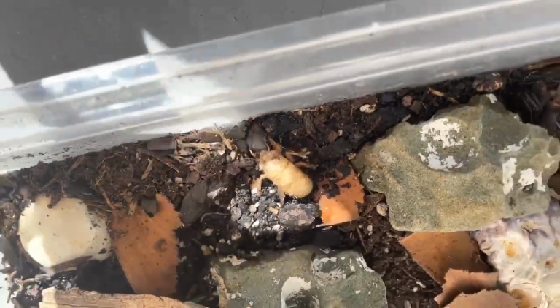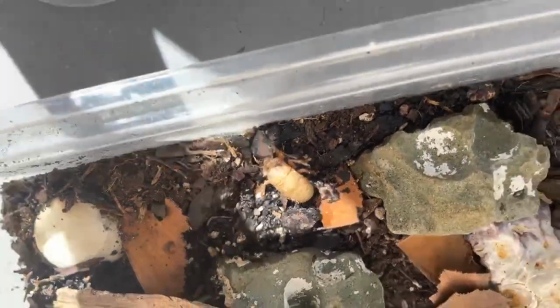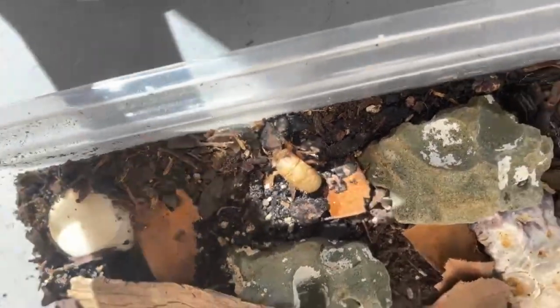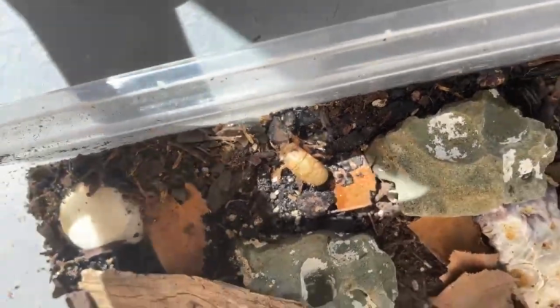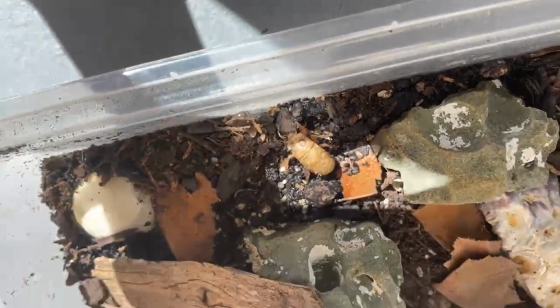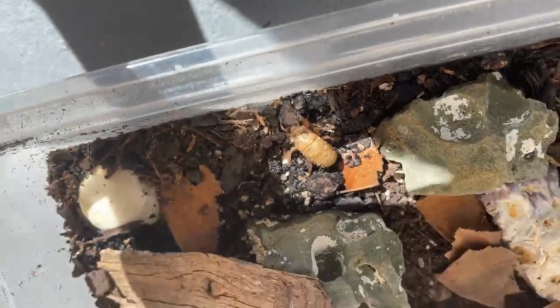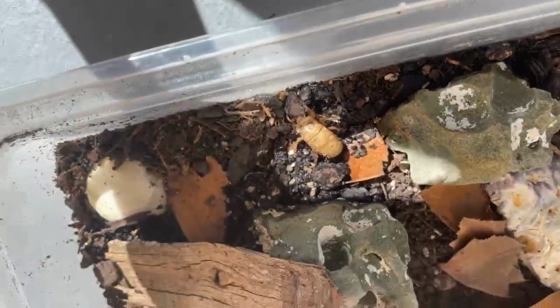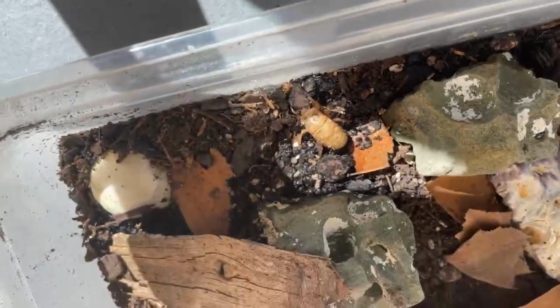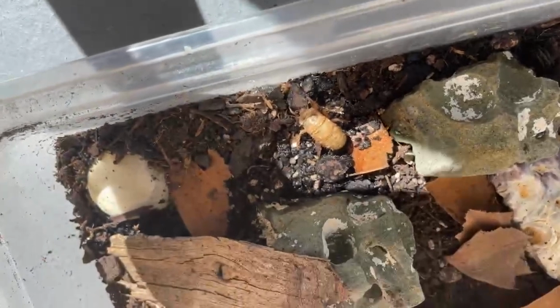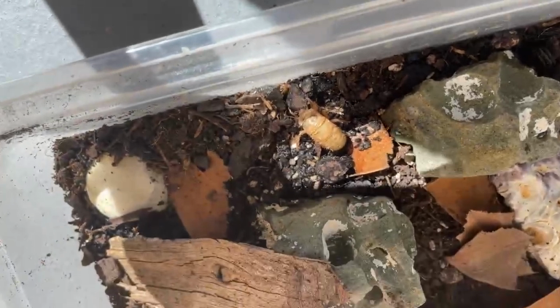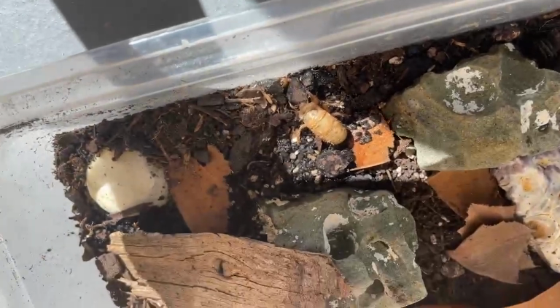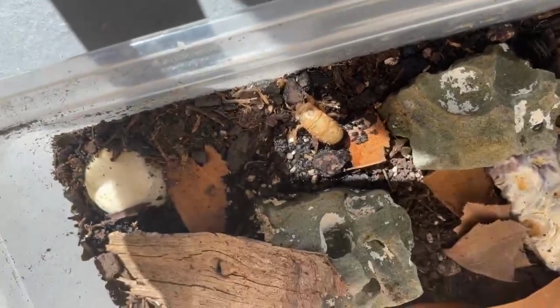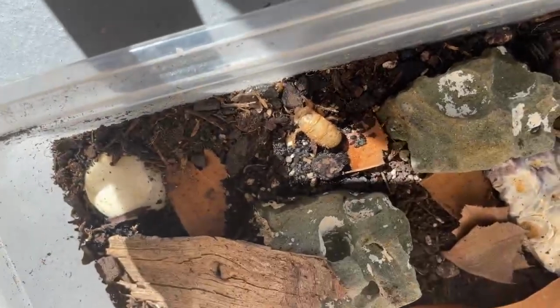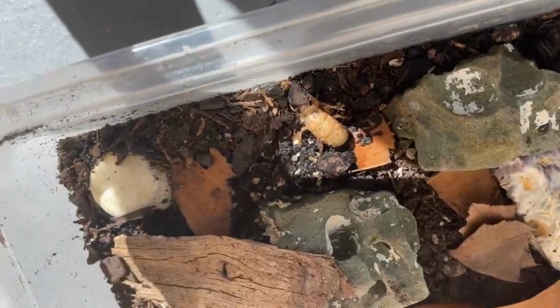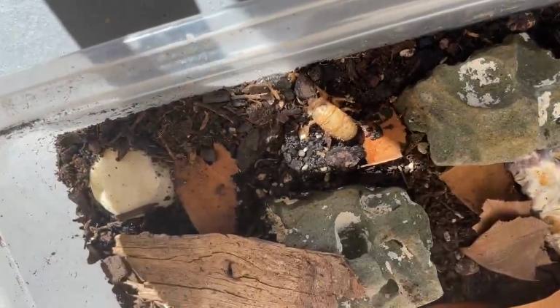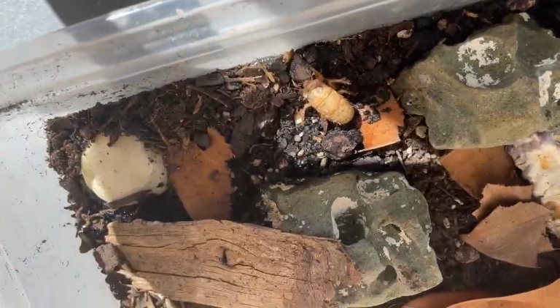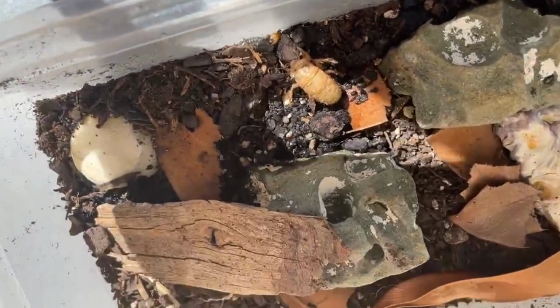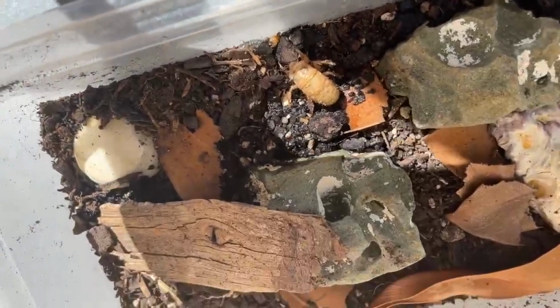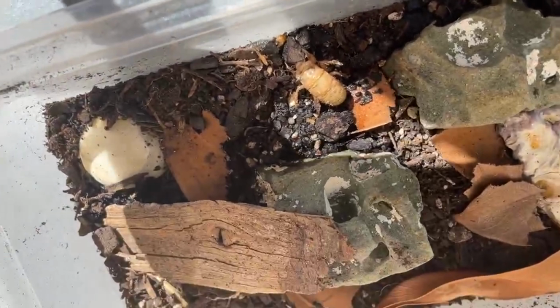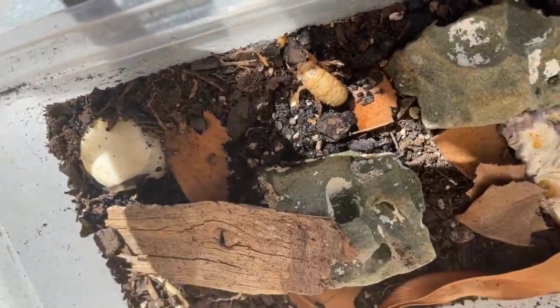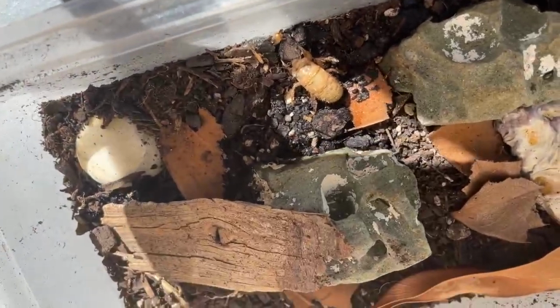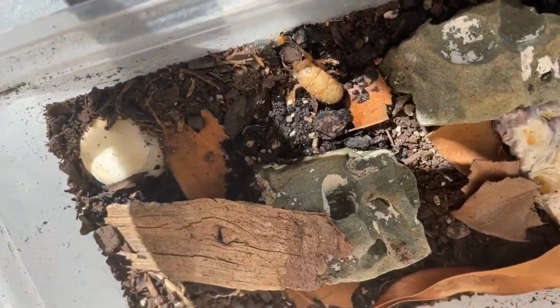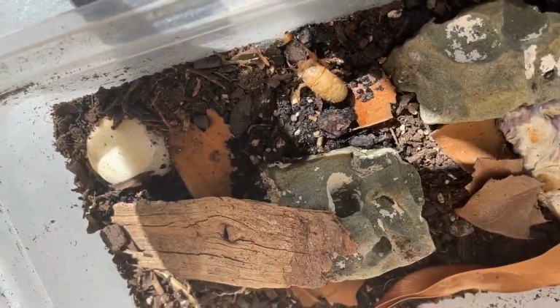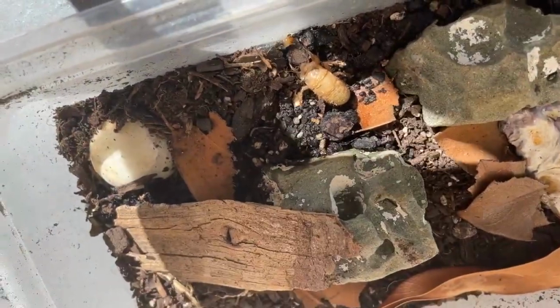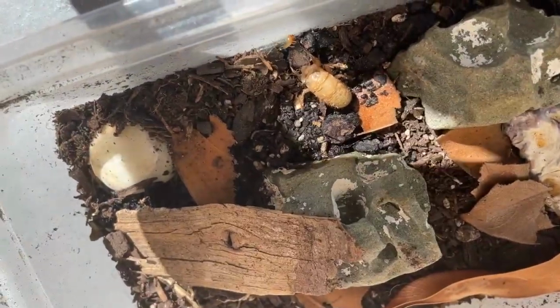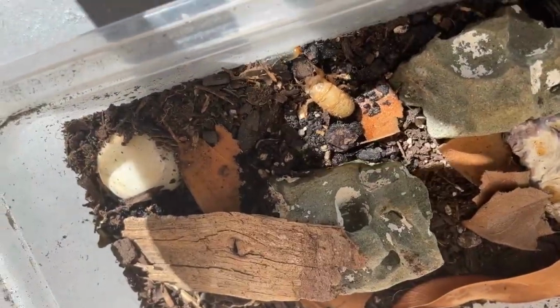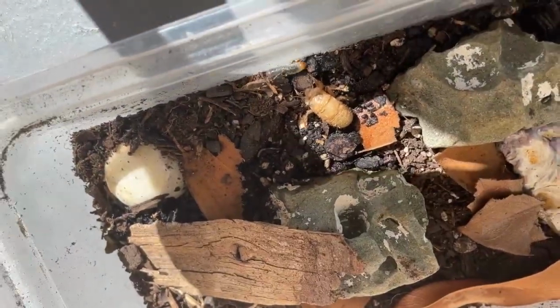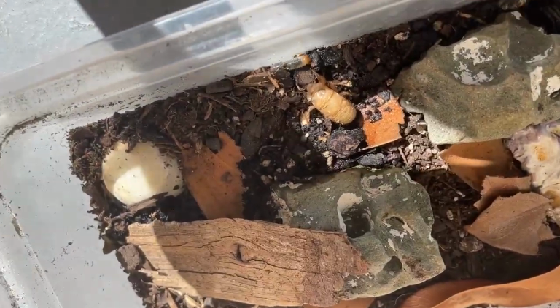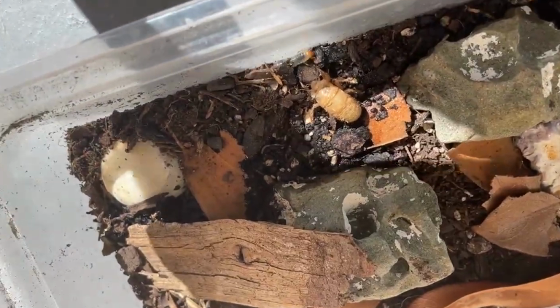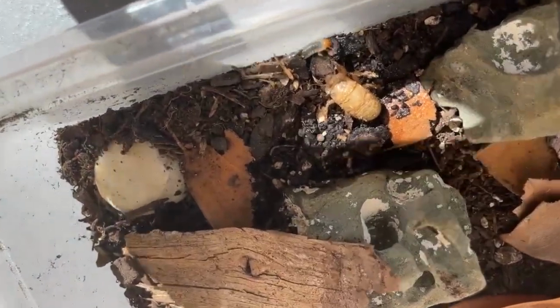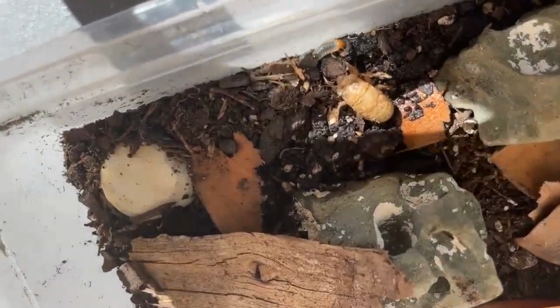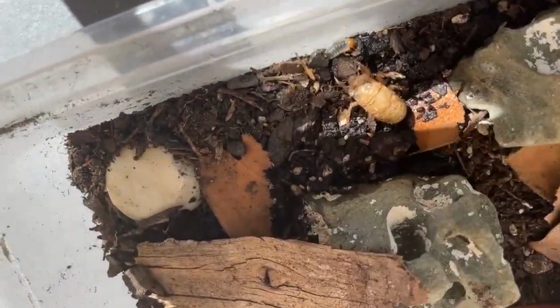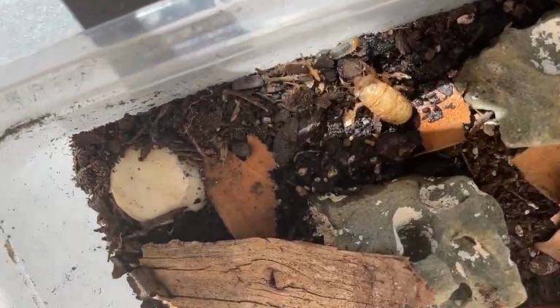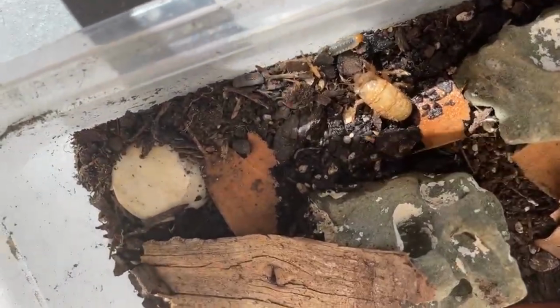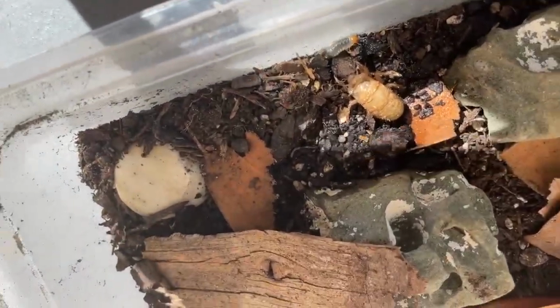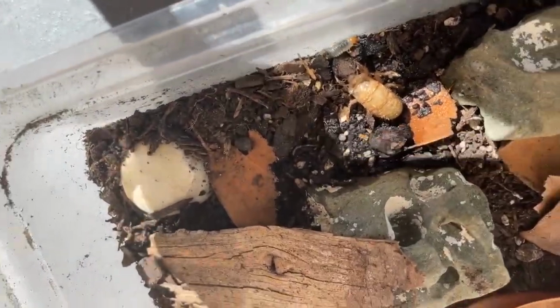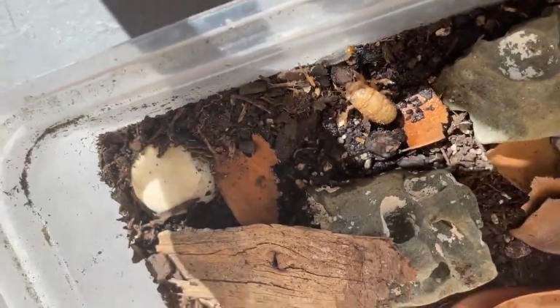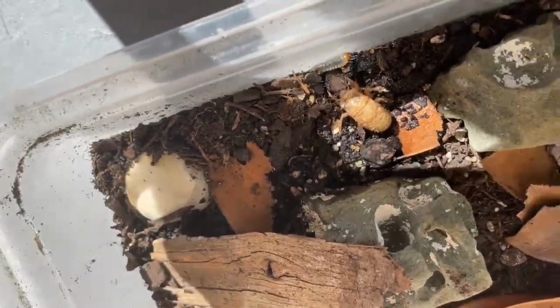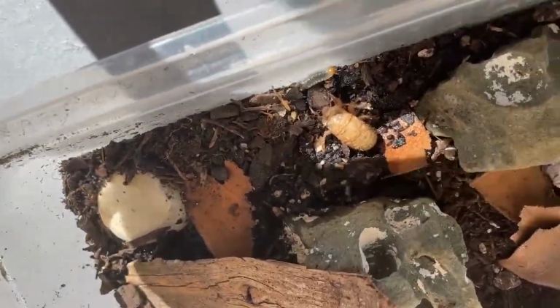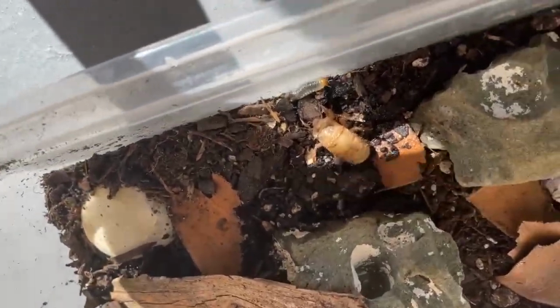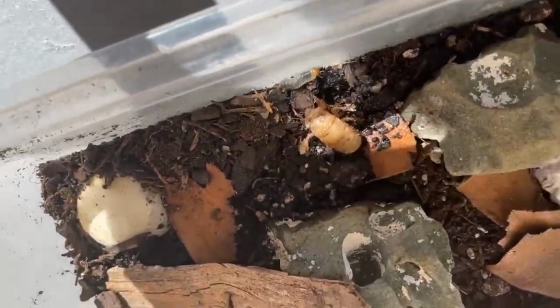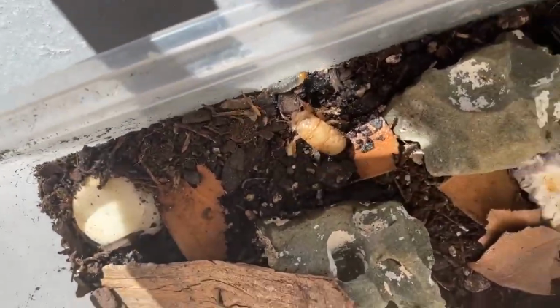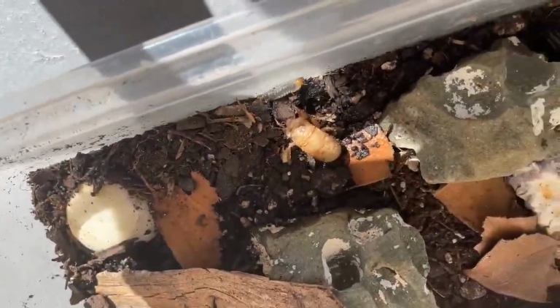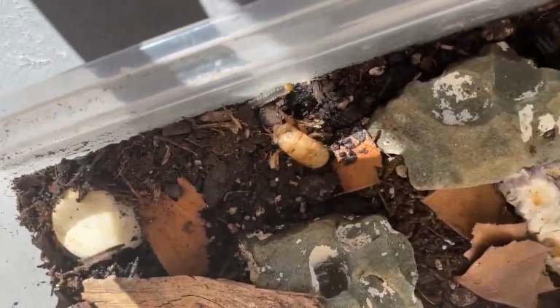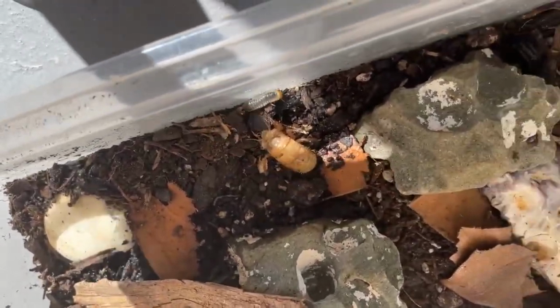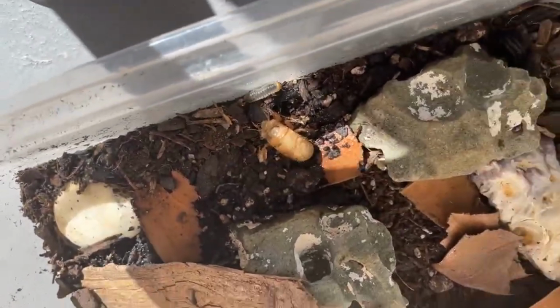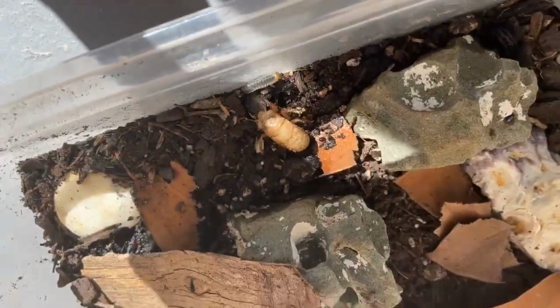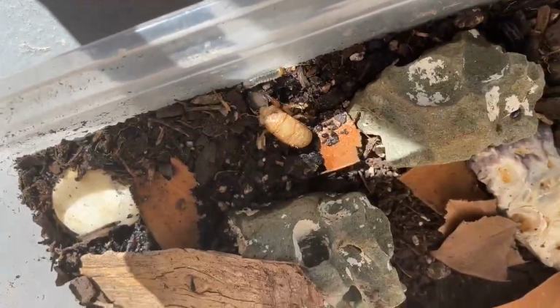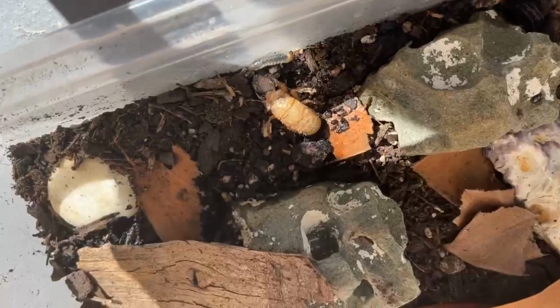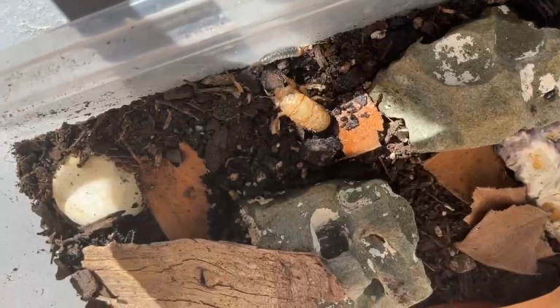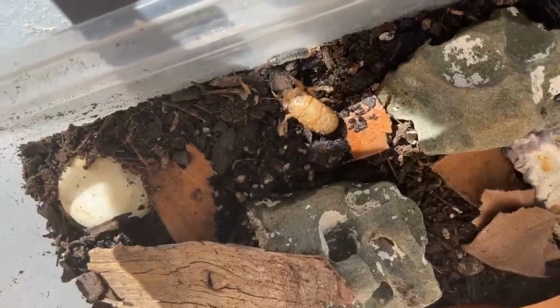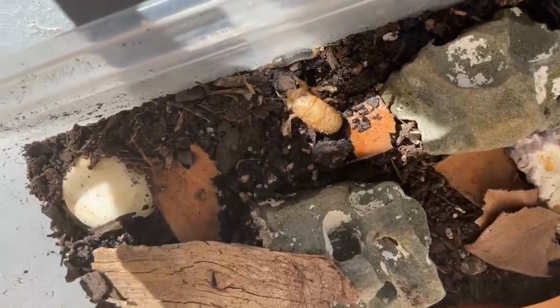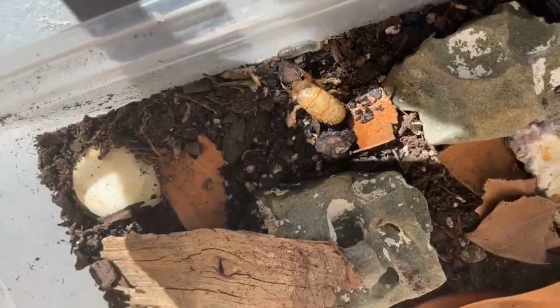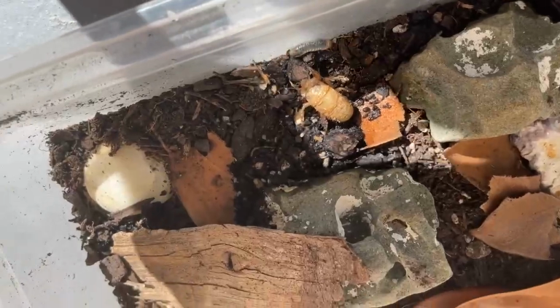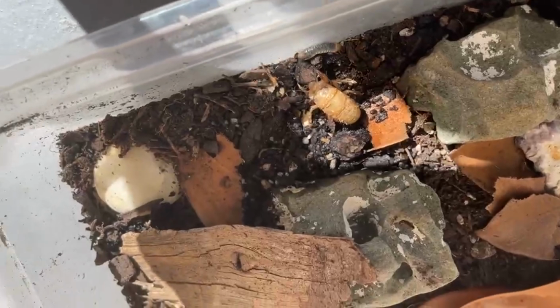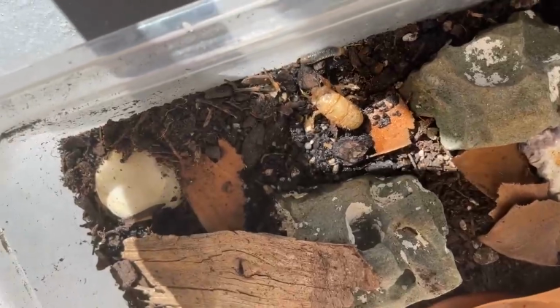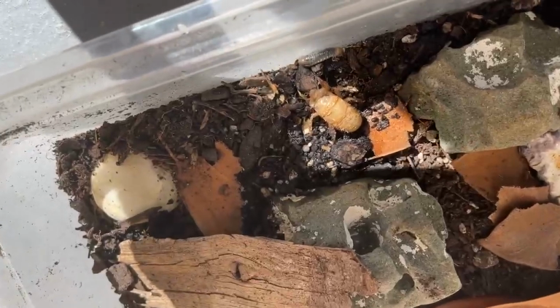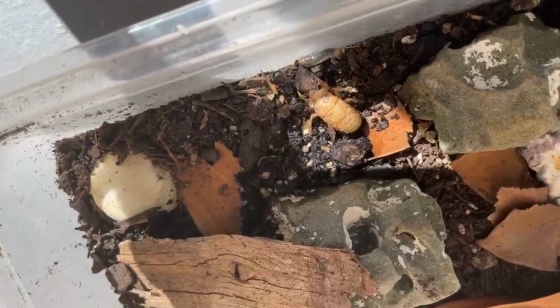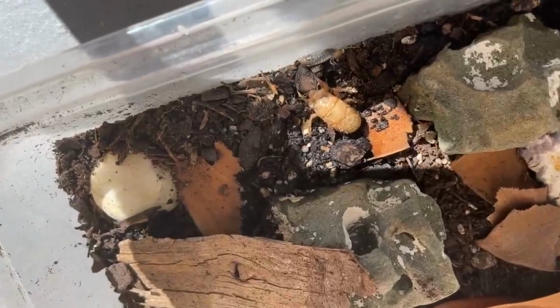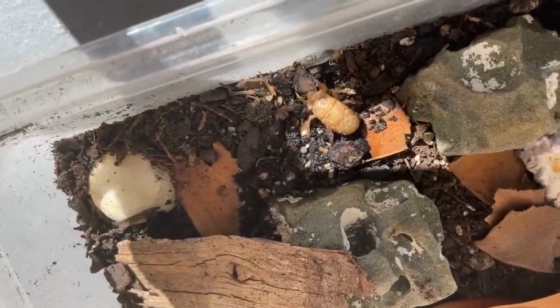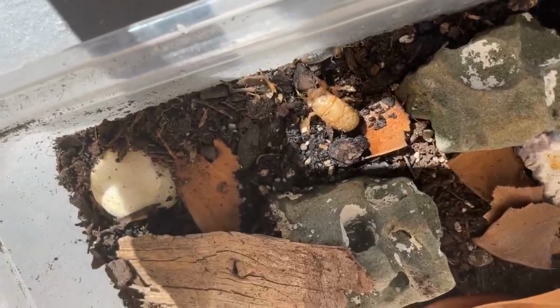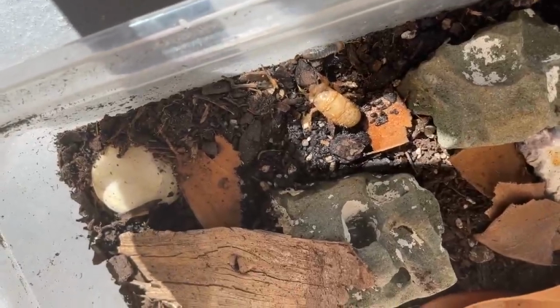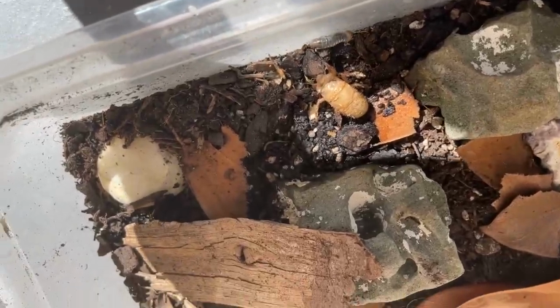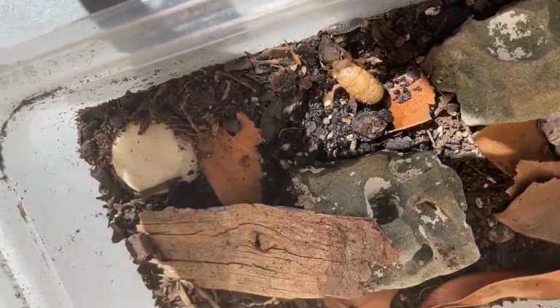Baby cicadas eat the juice from tree roots. I think I will find like a stick to feed it later.